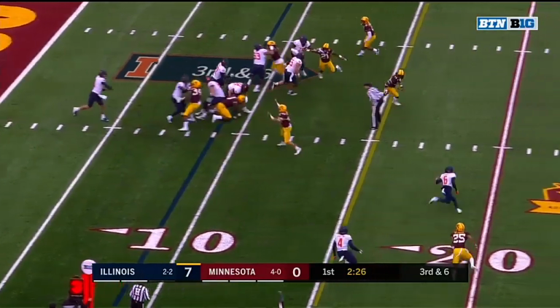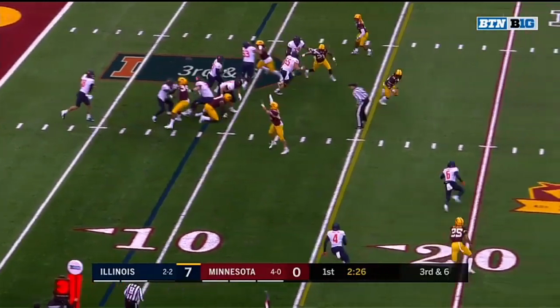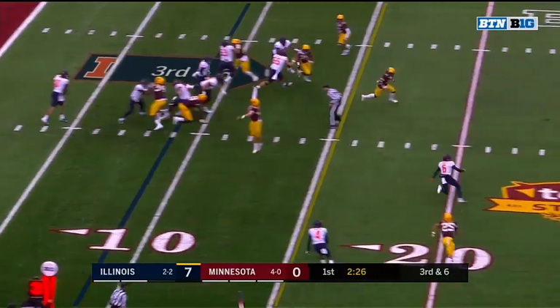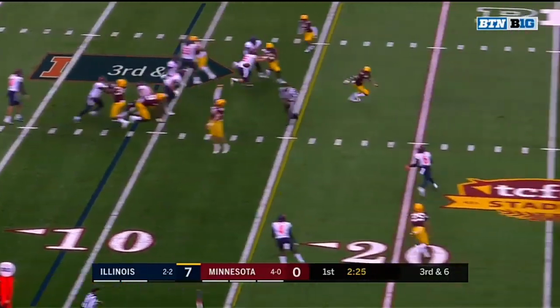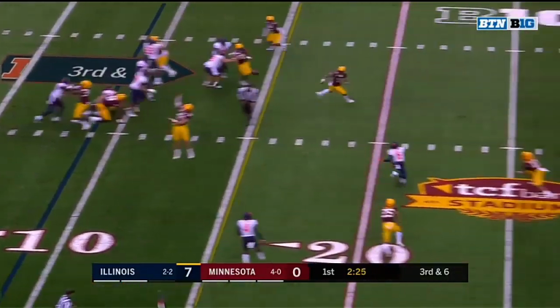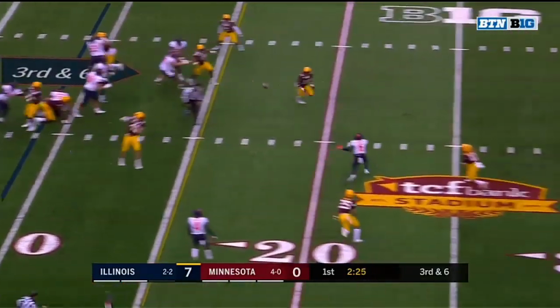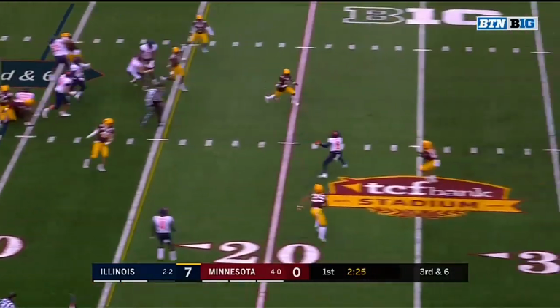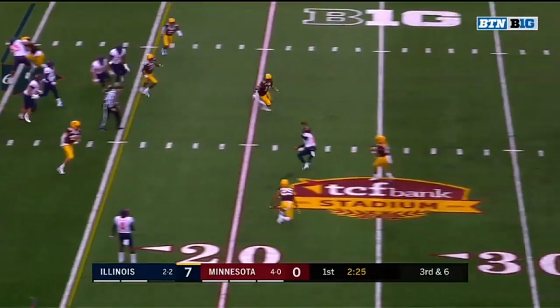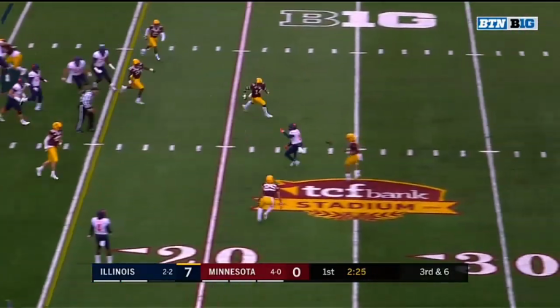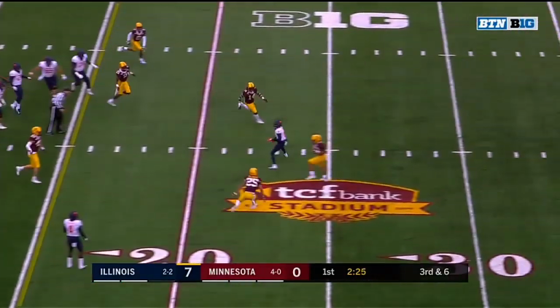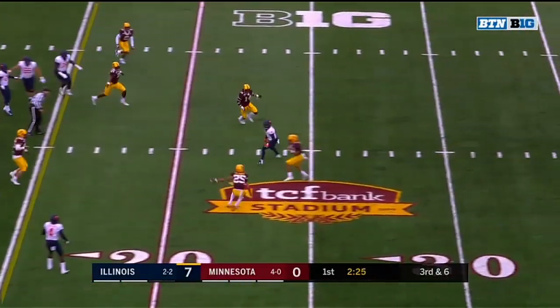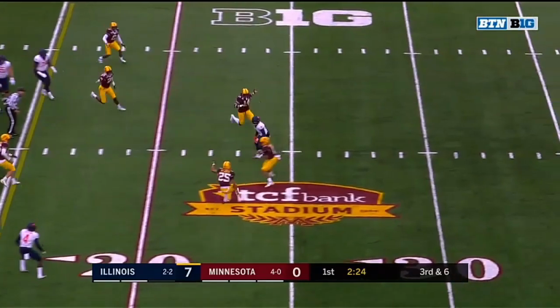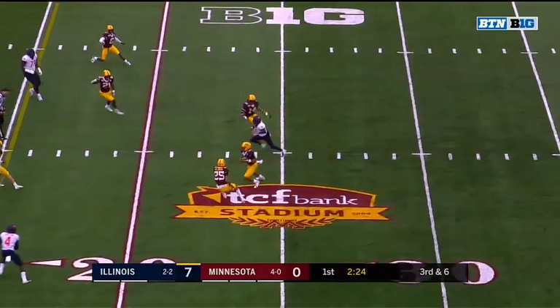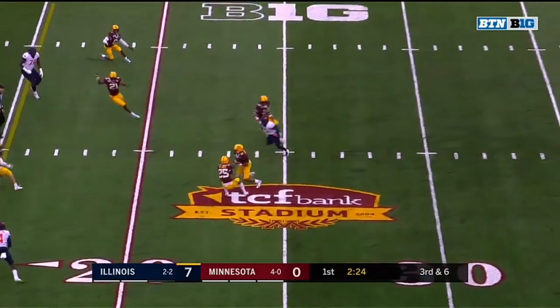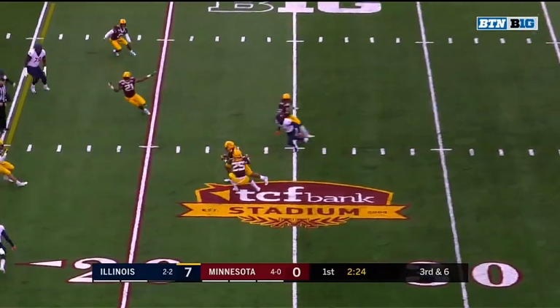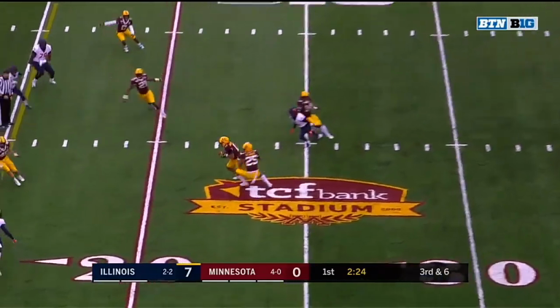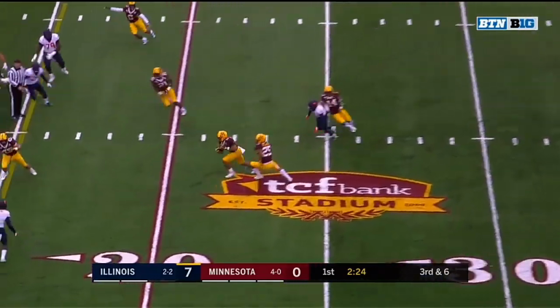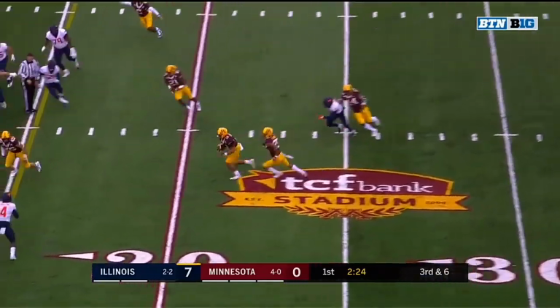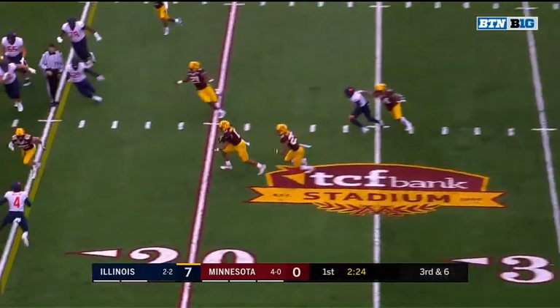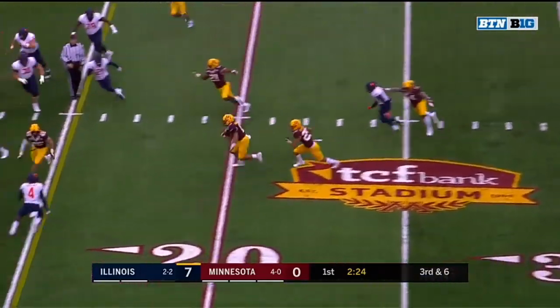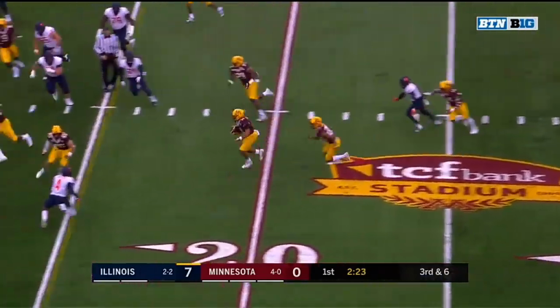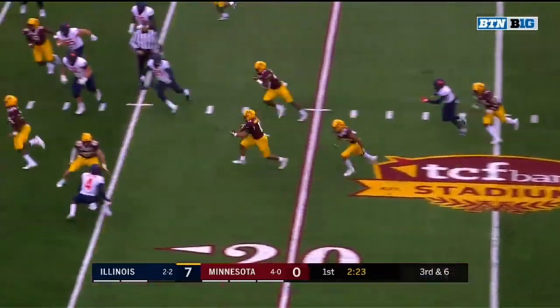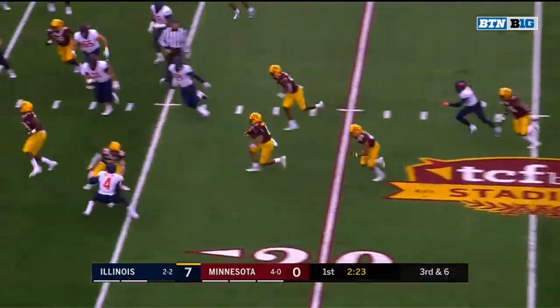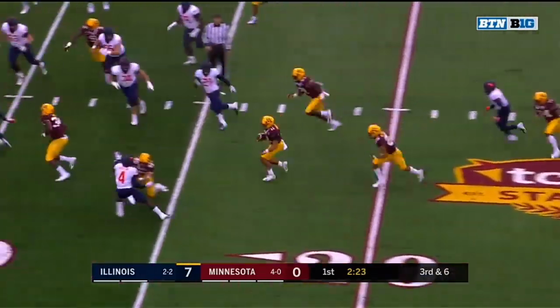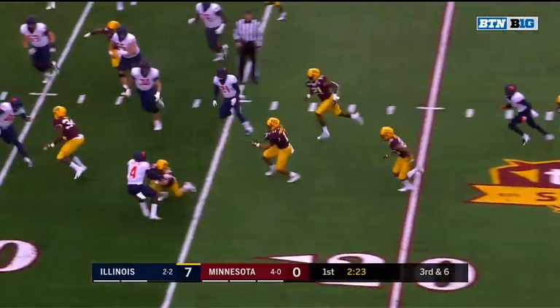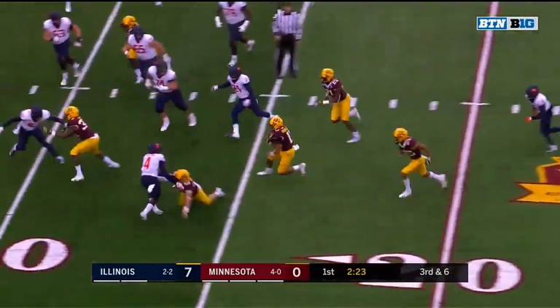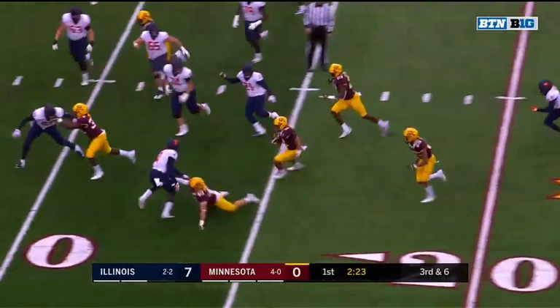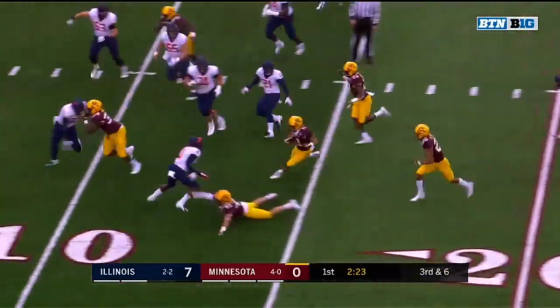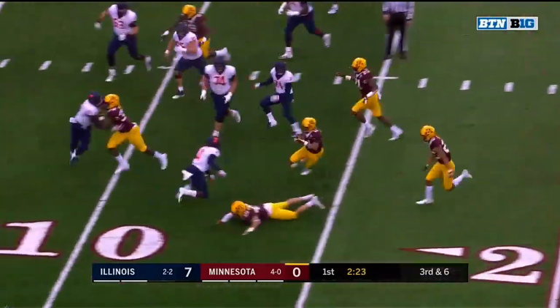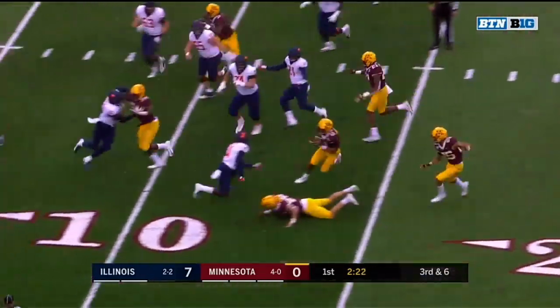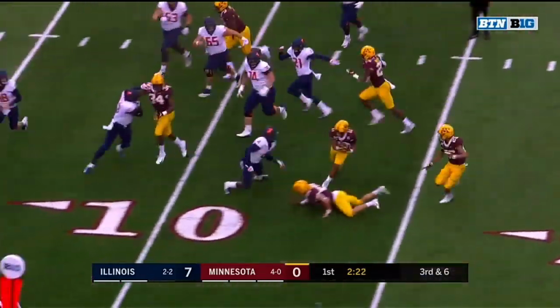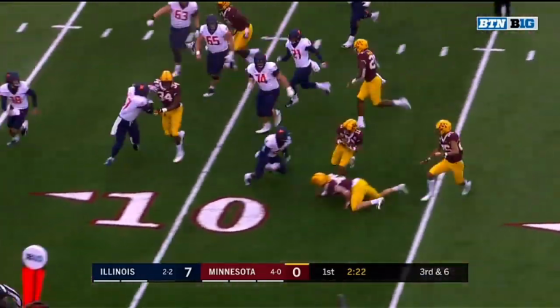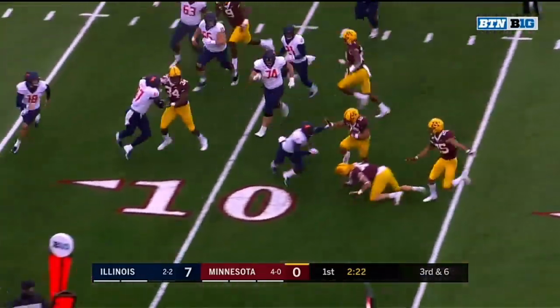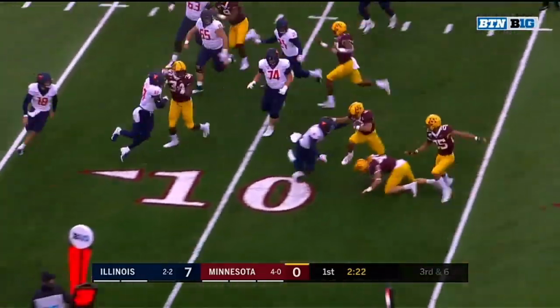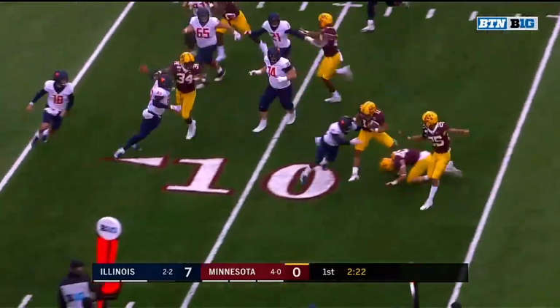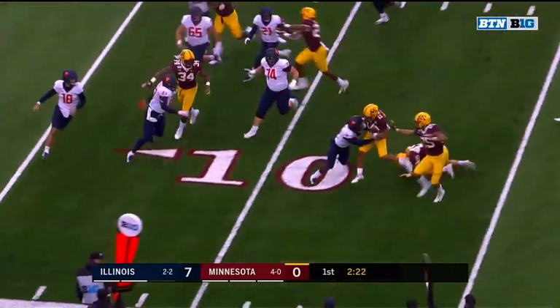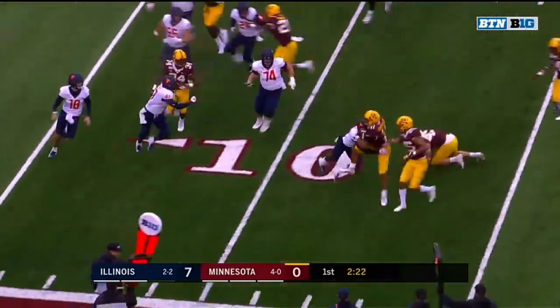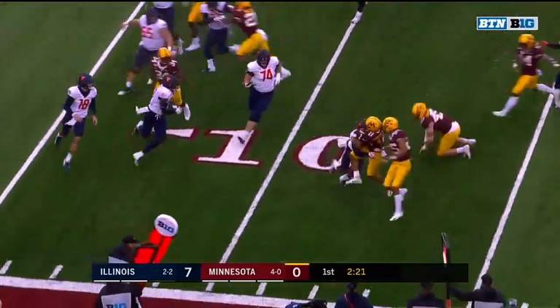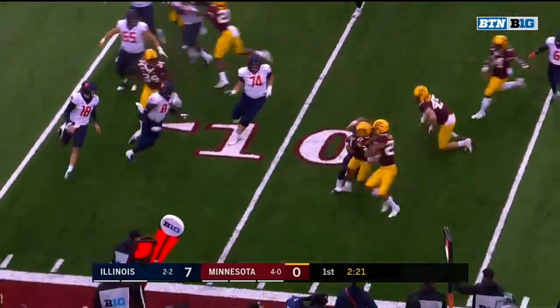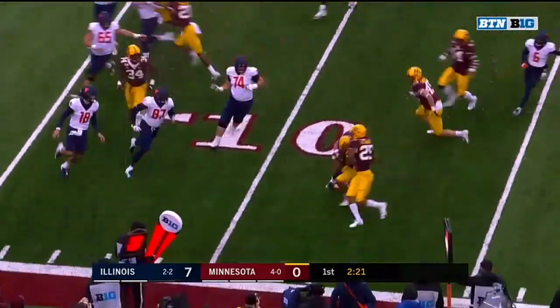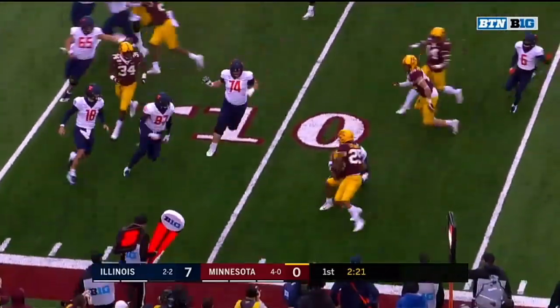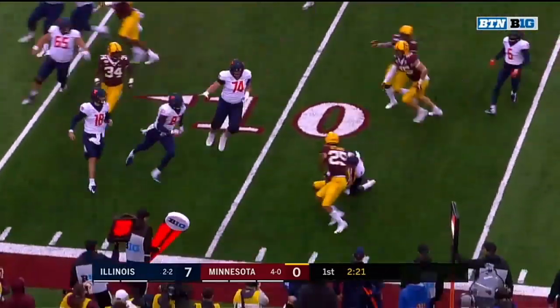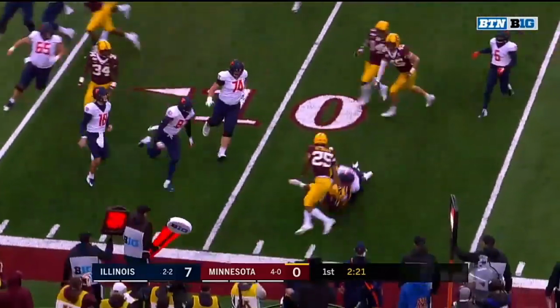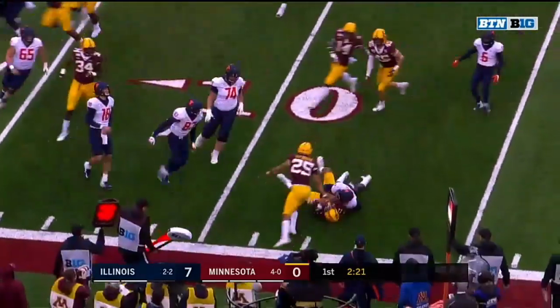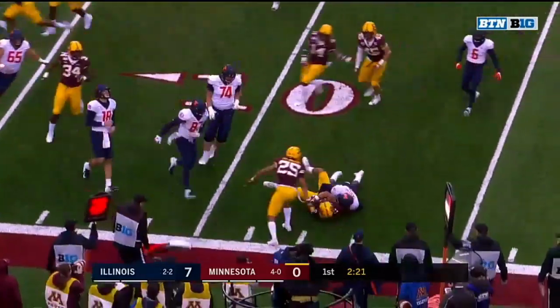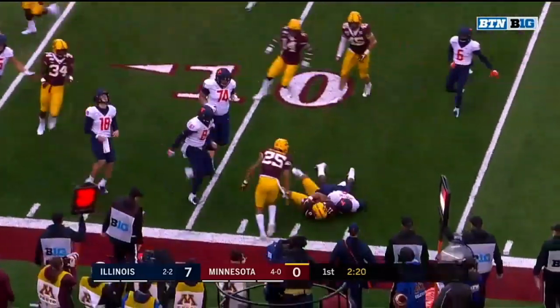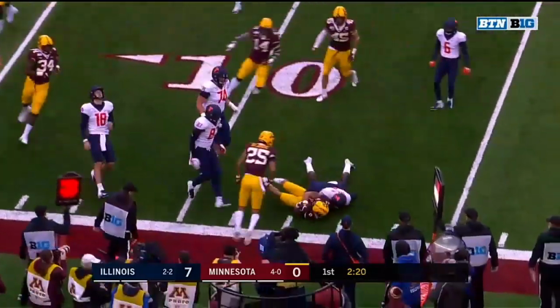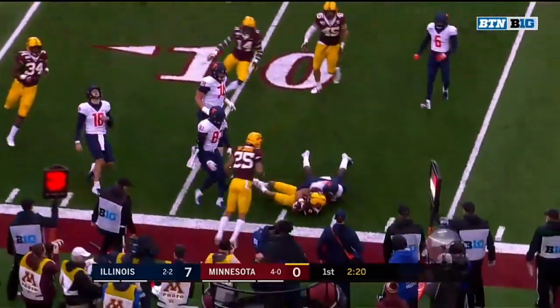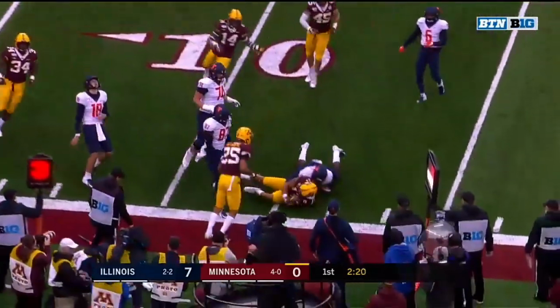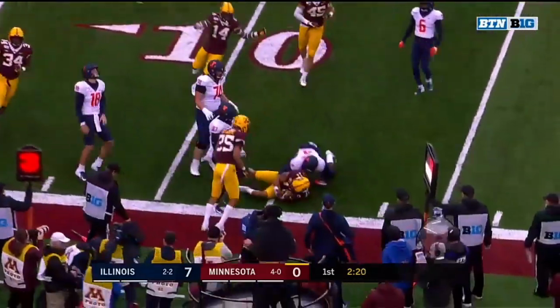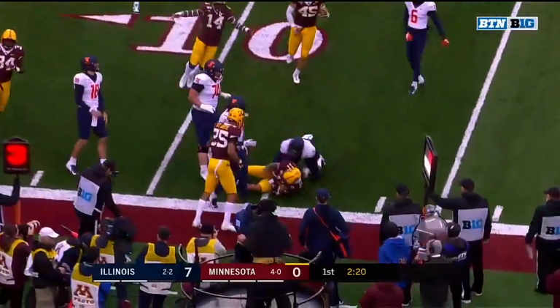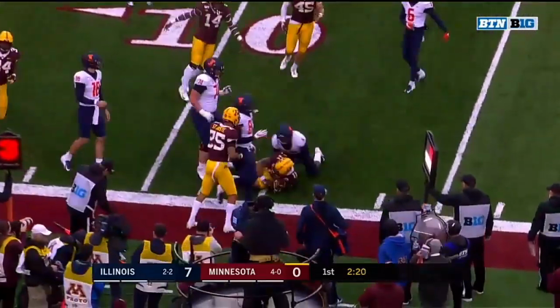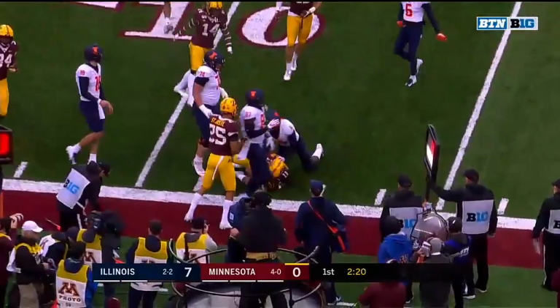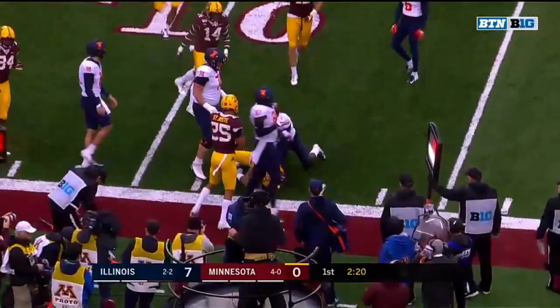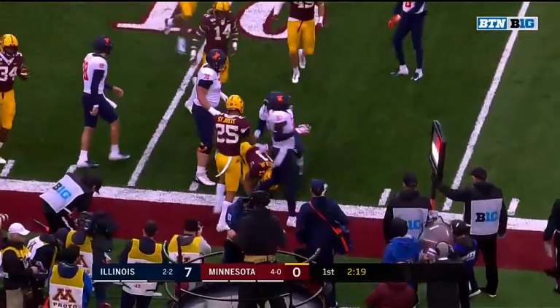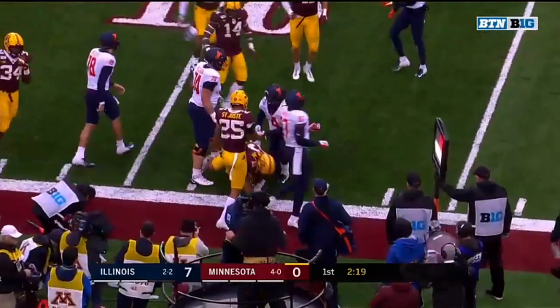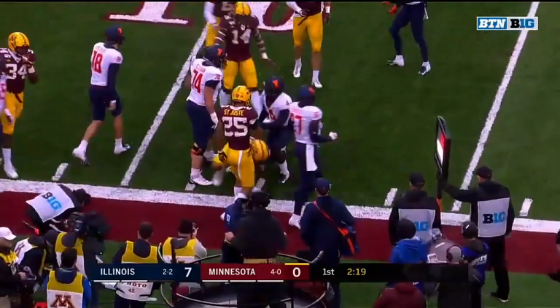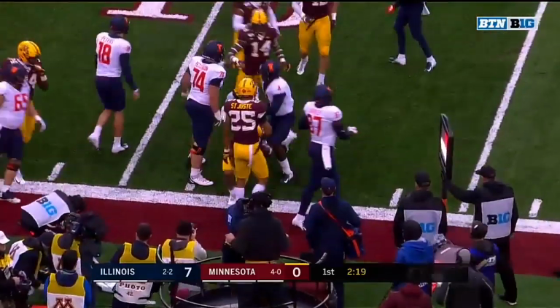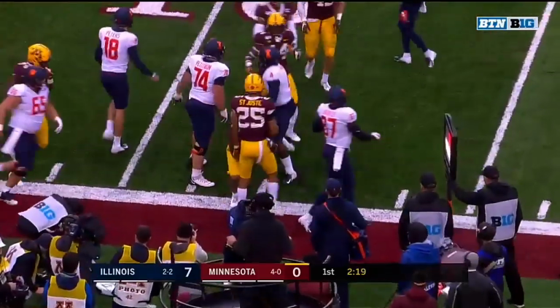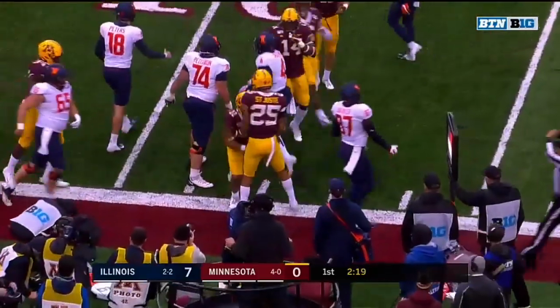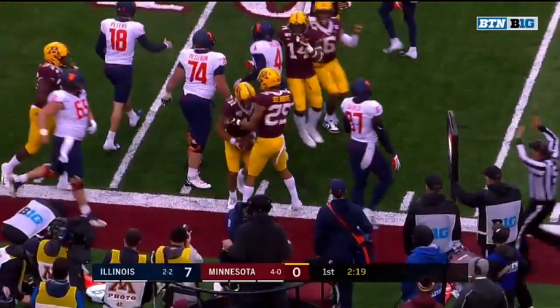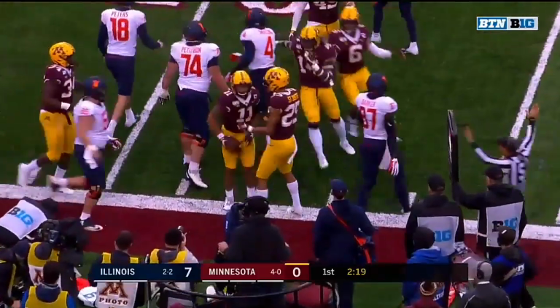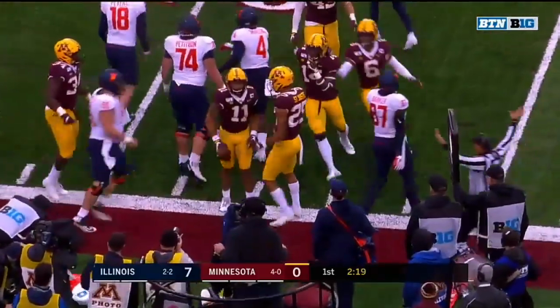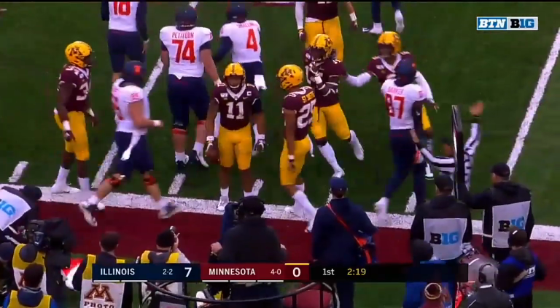Peters with a good play fake, and he throws the pick. Winfield with the pick. Antoine Winfield down at the 12.